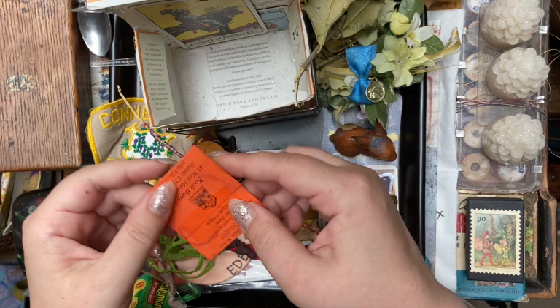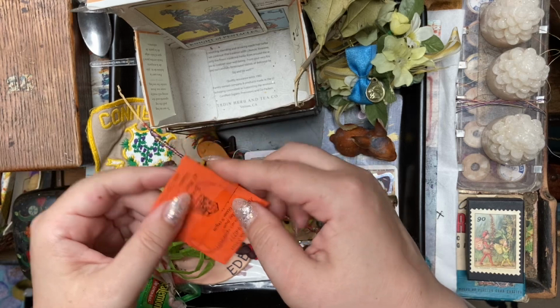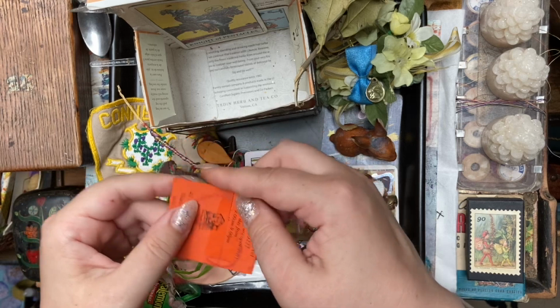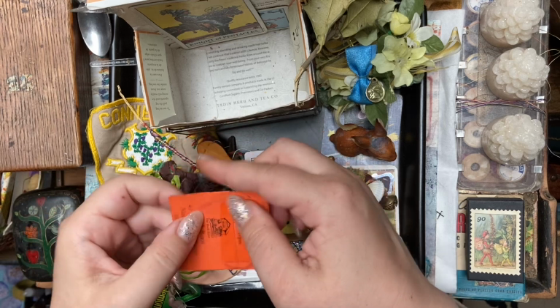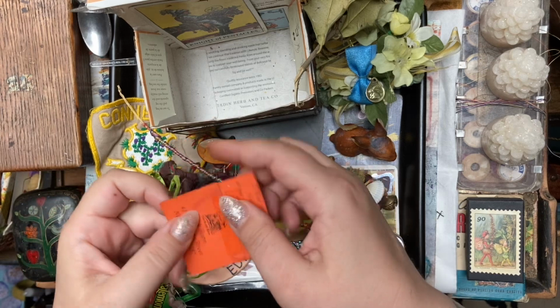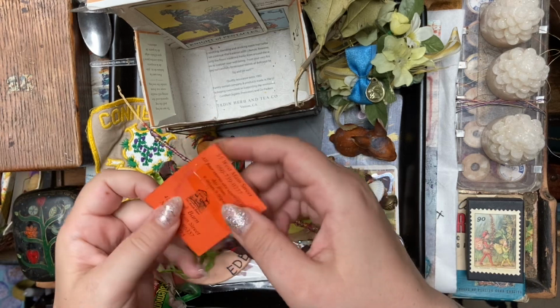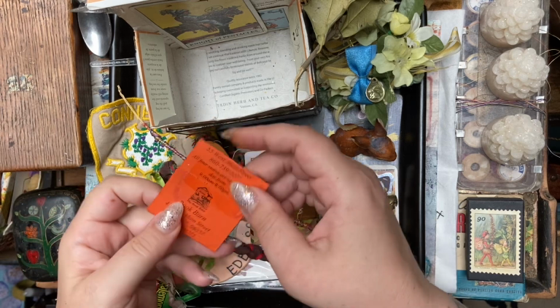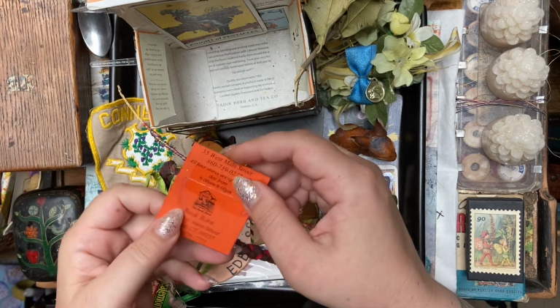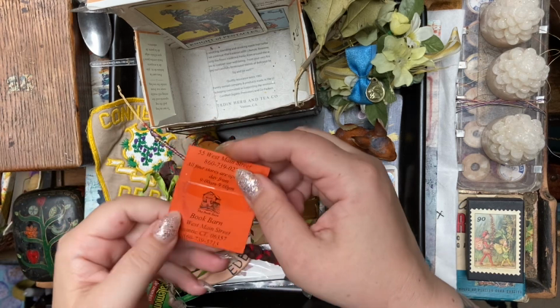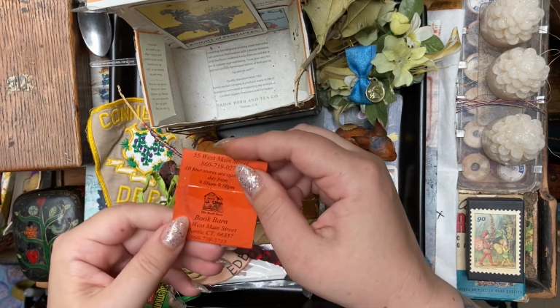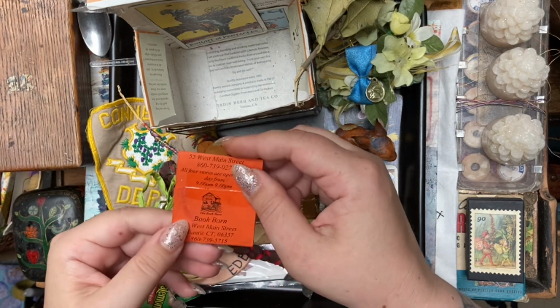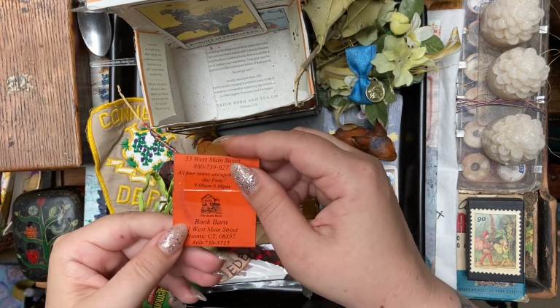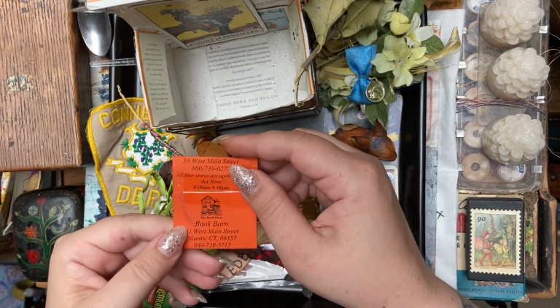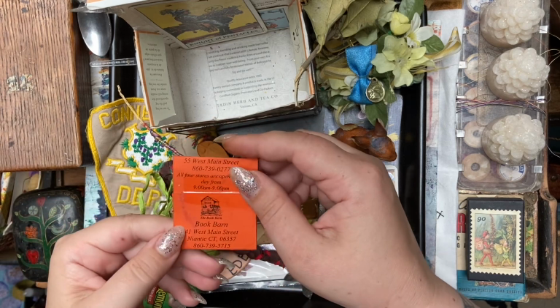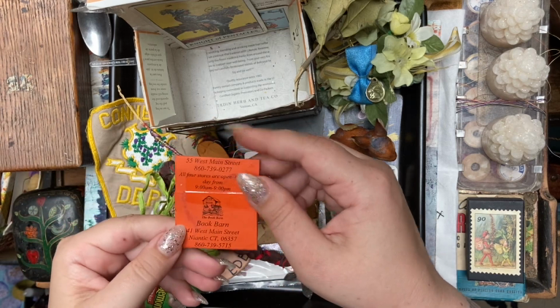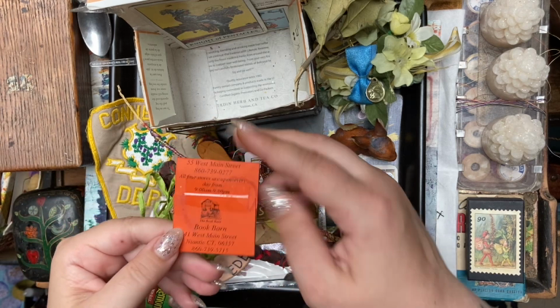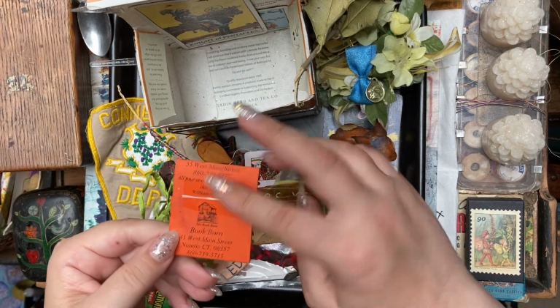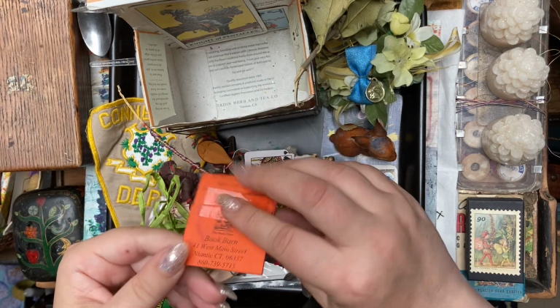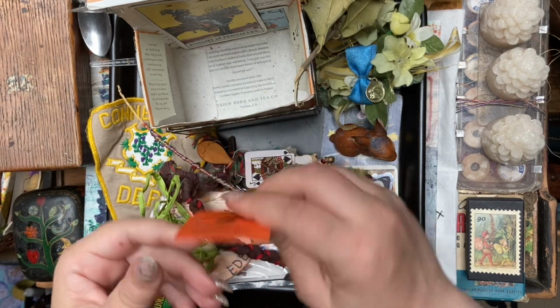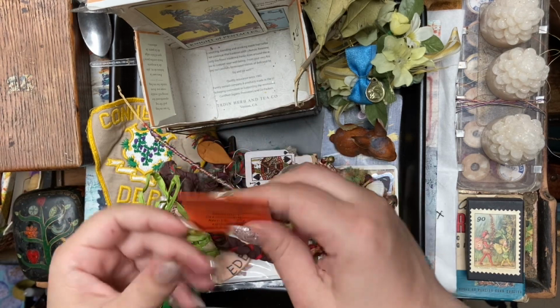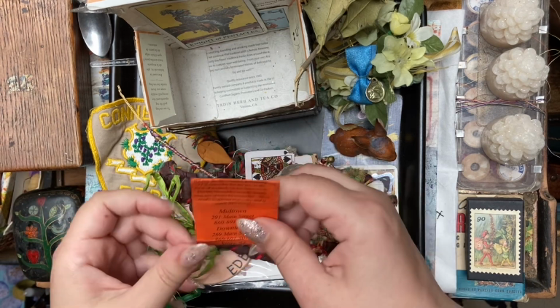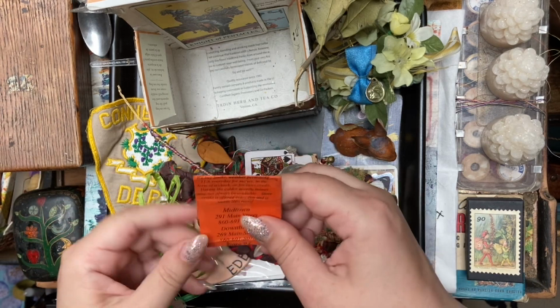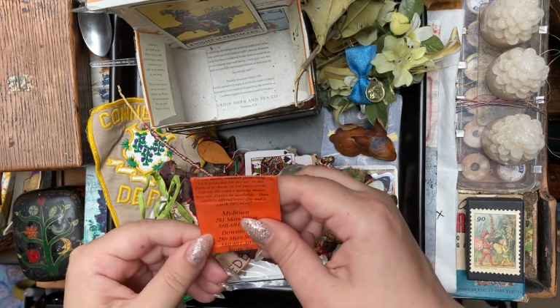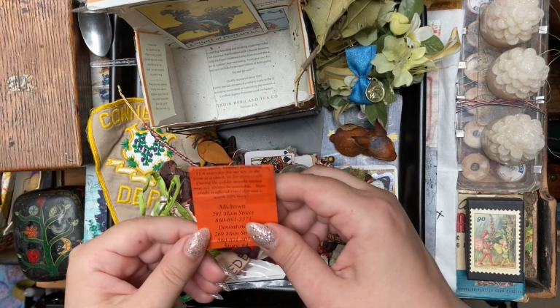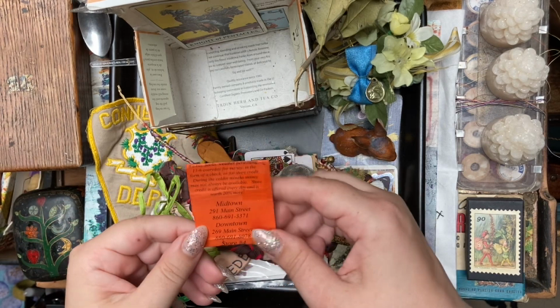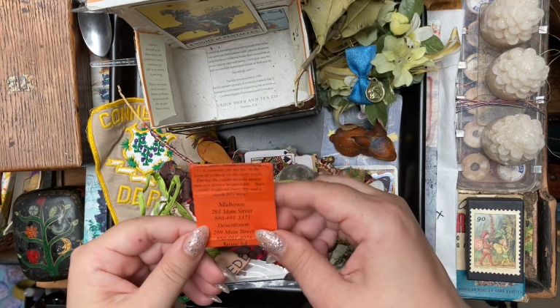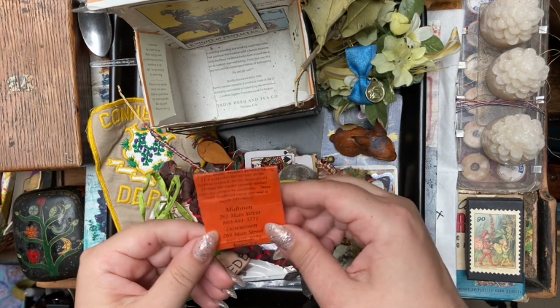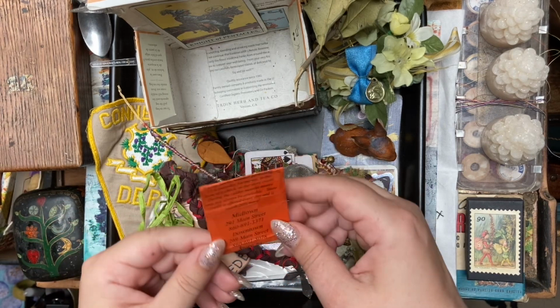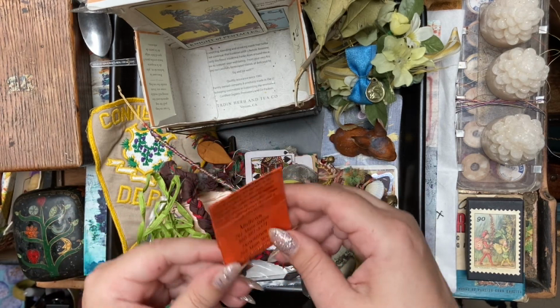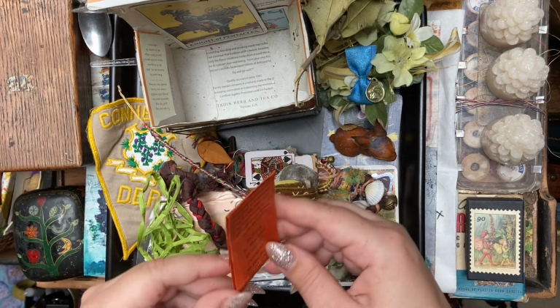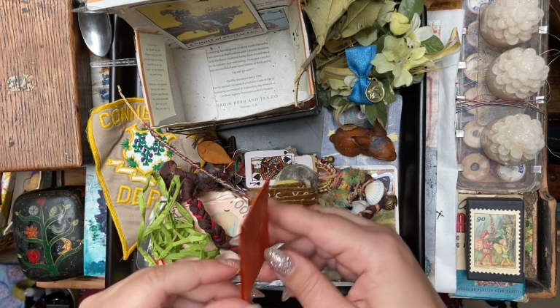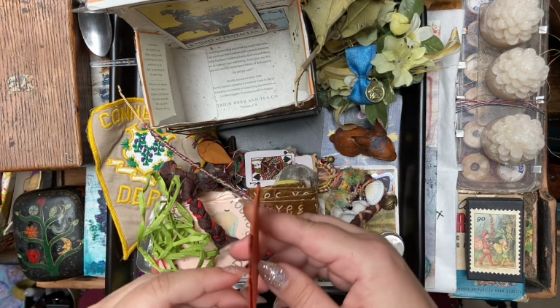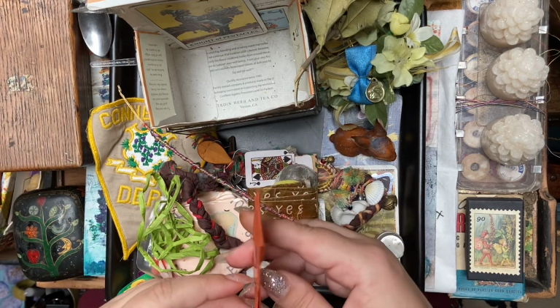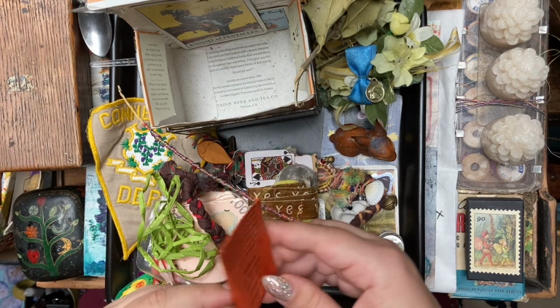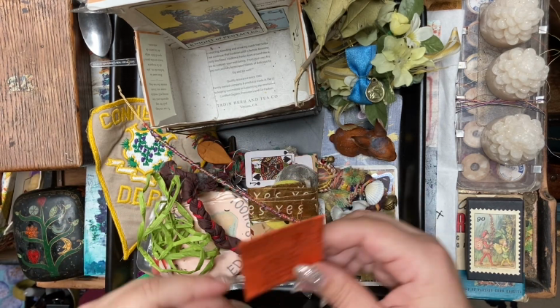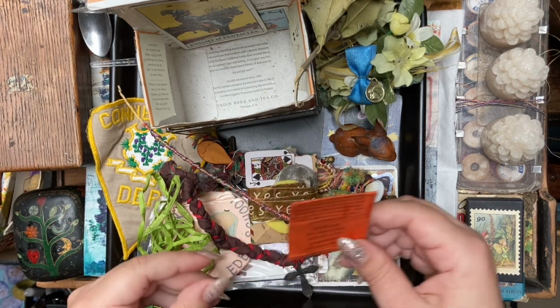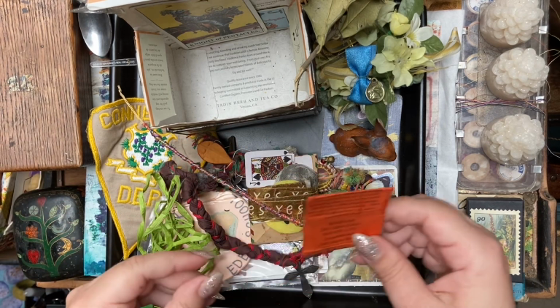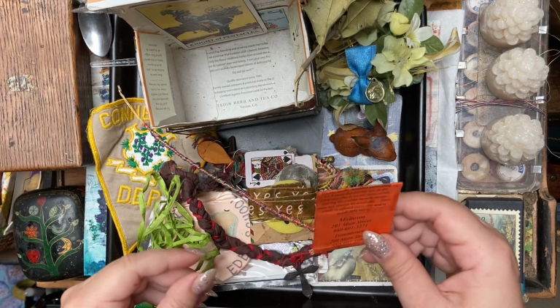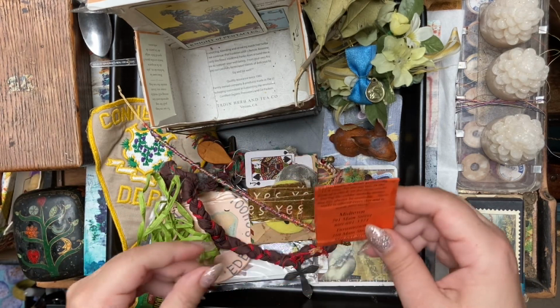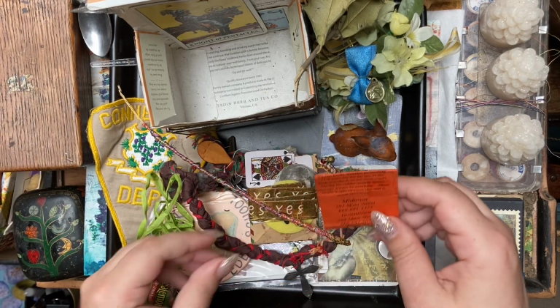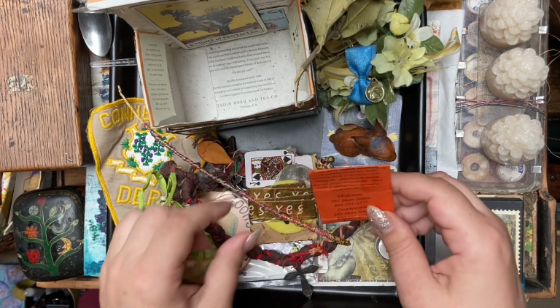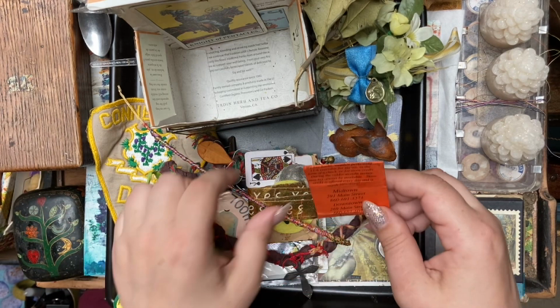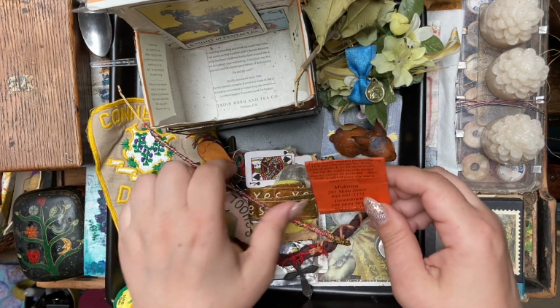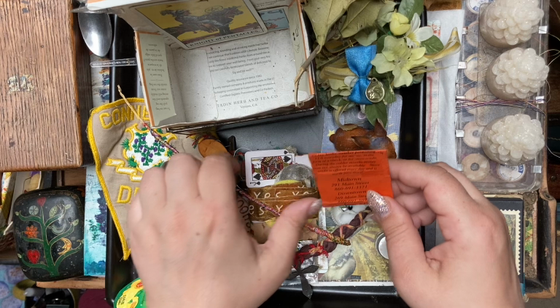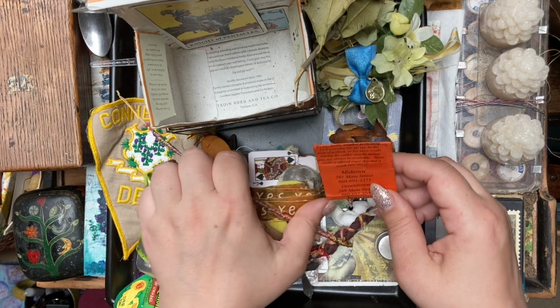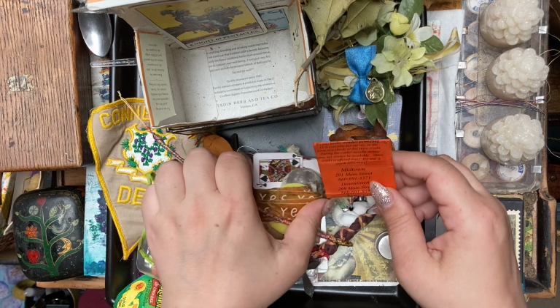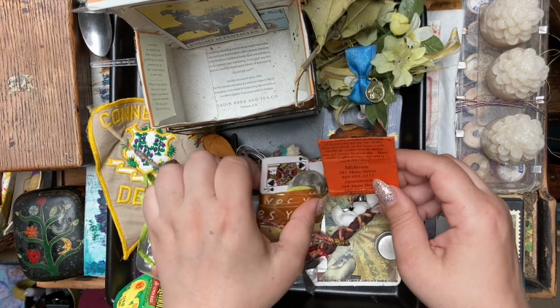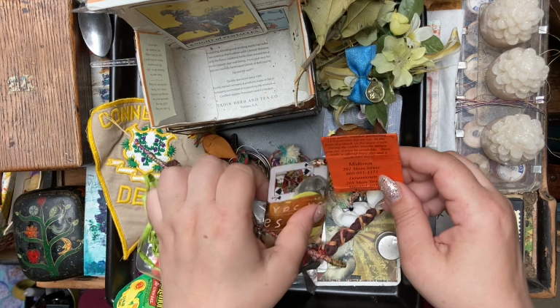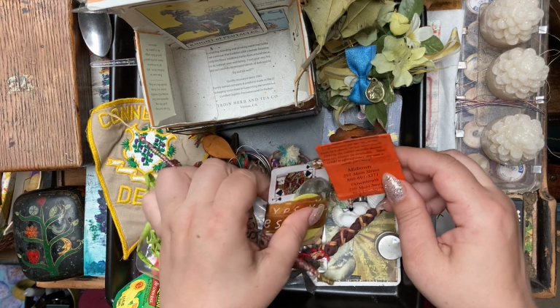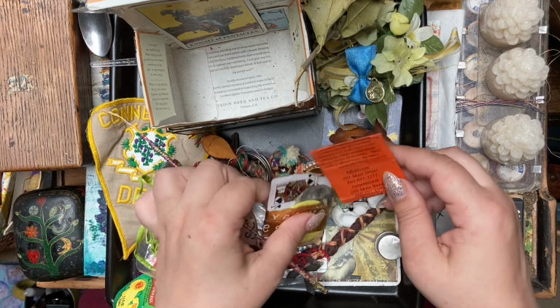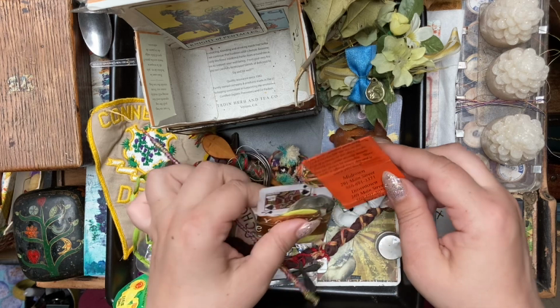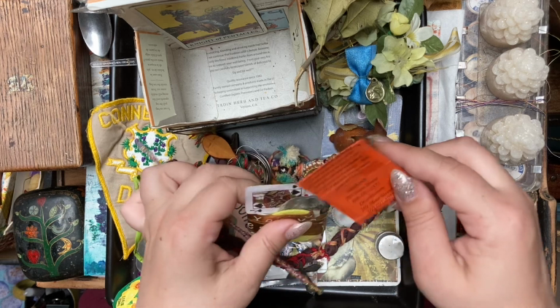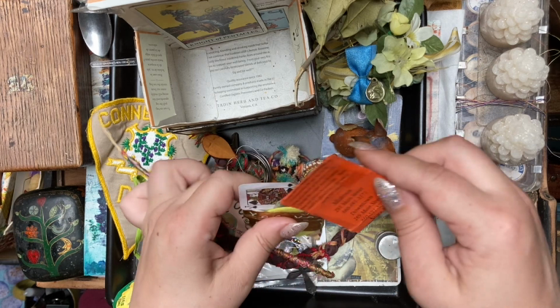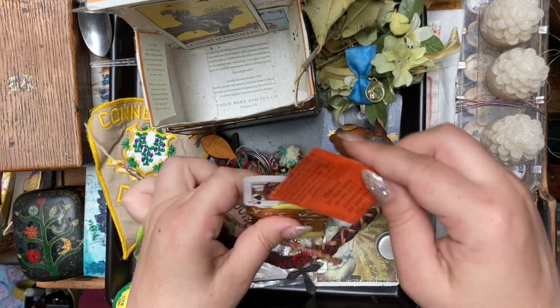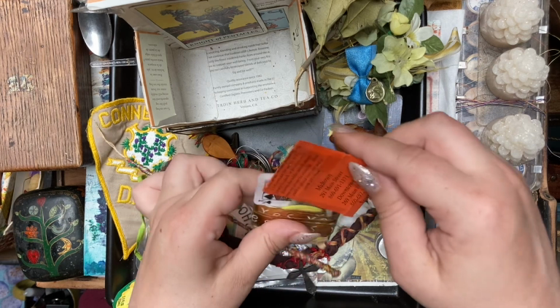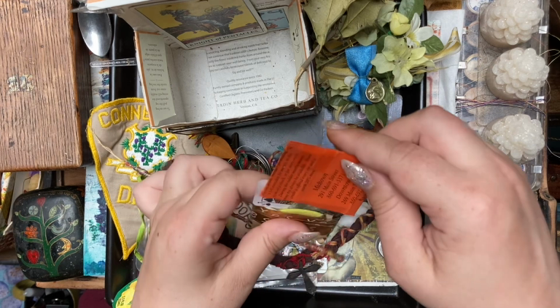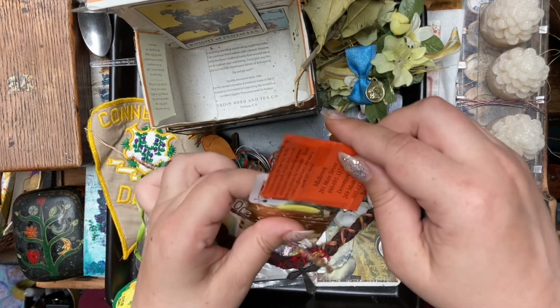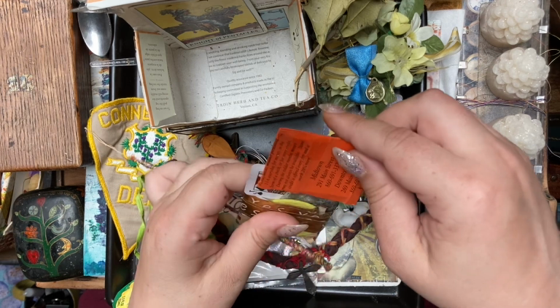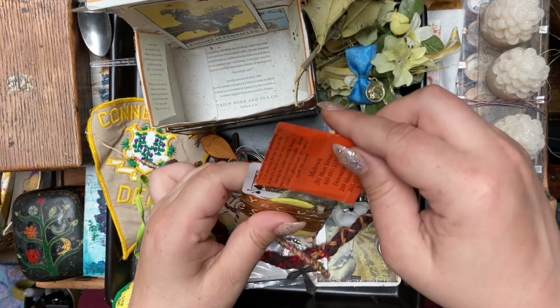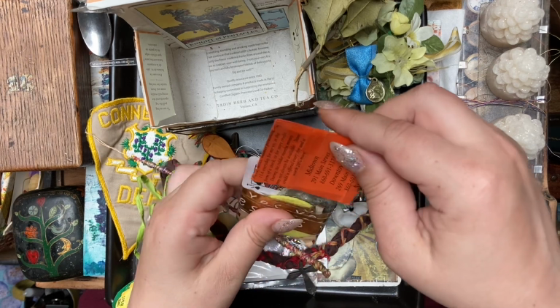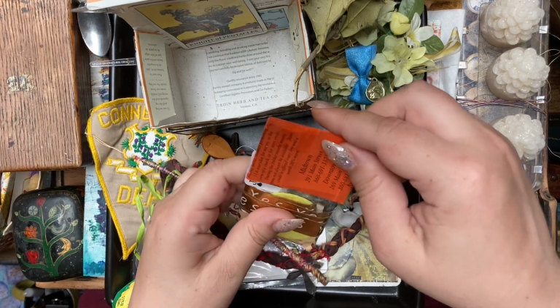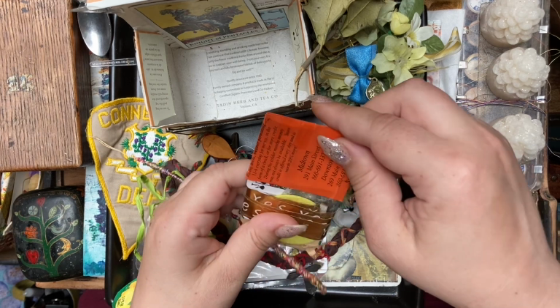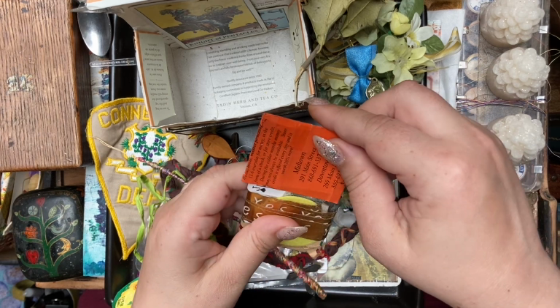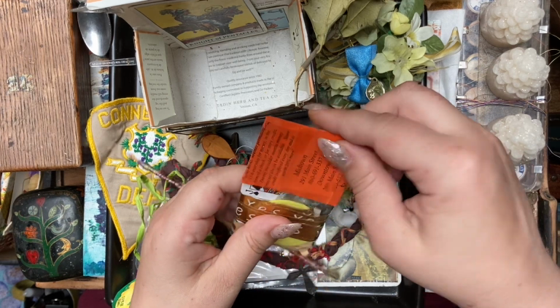And this — from the Book Barn. Bookmark from the Book Barn. It used to have things in it.